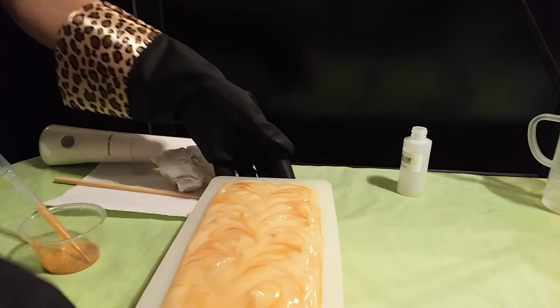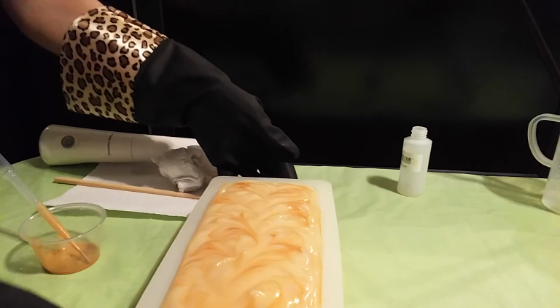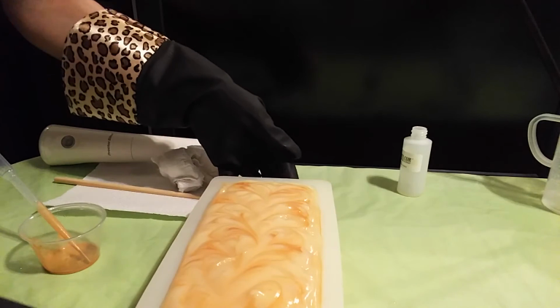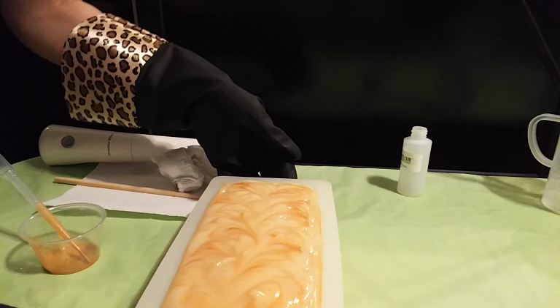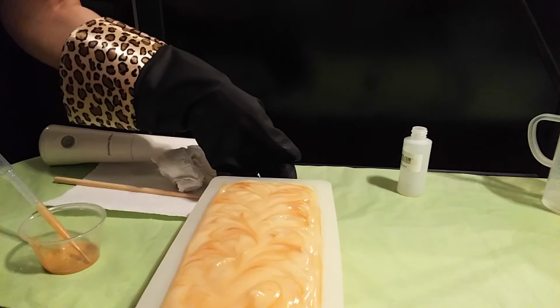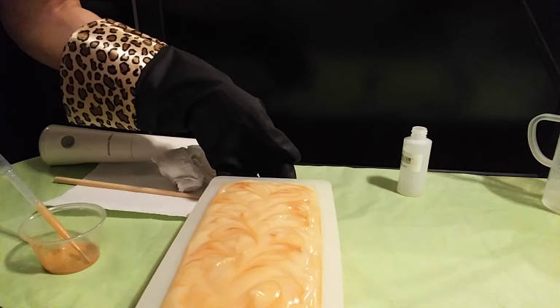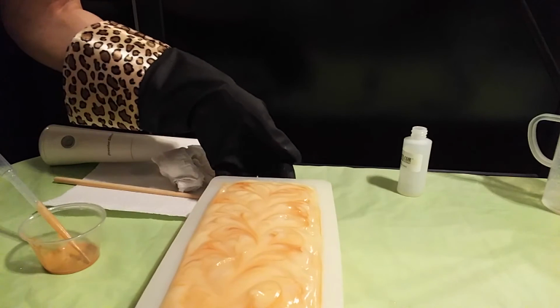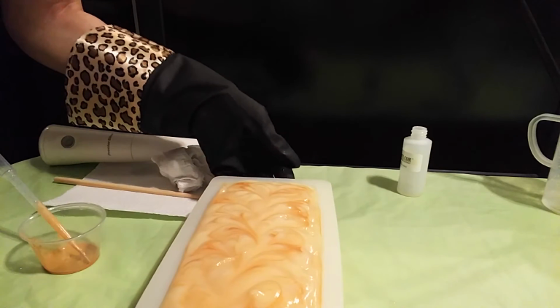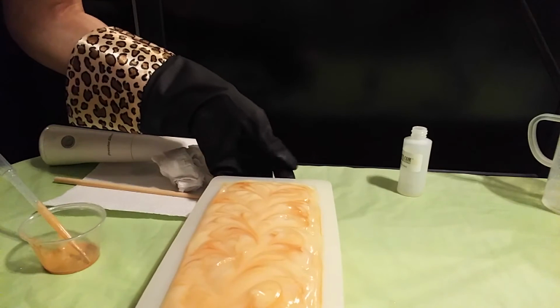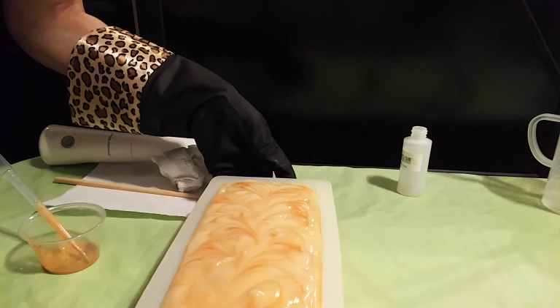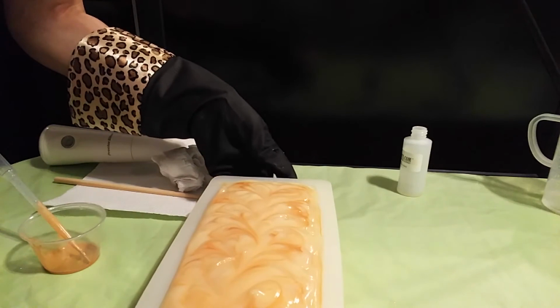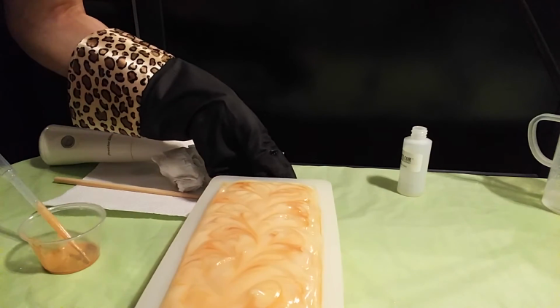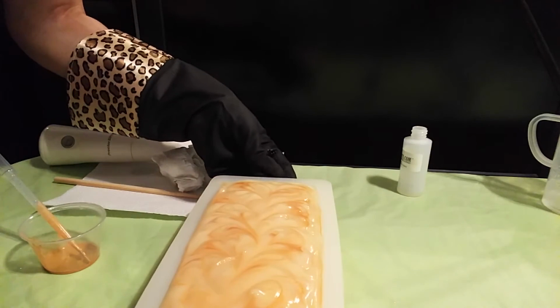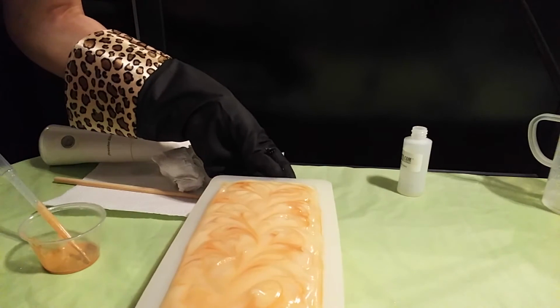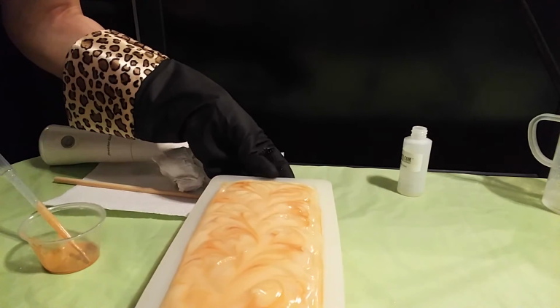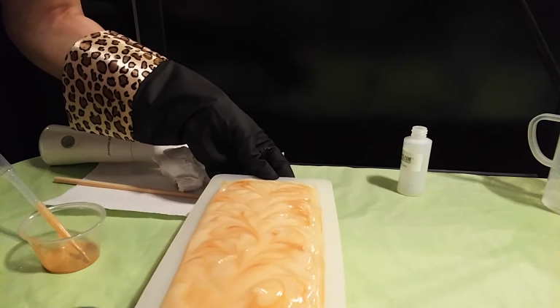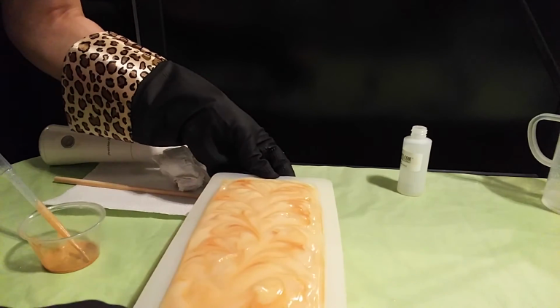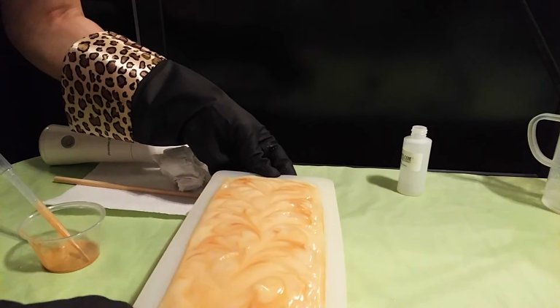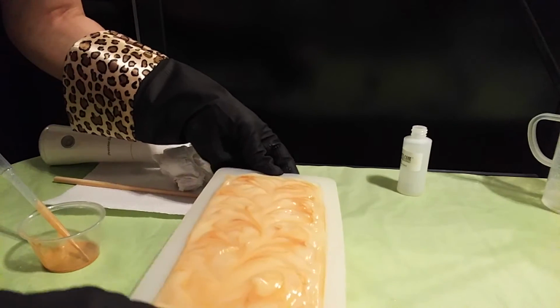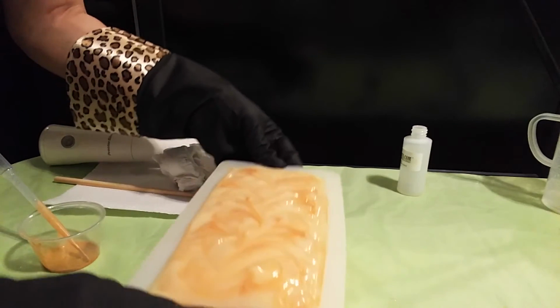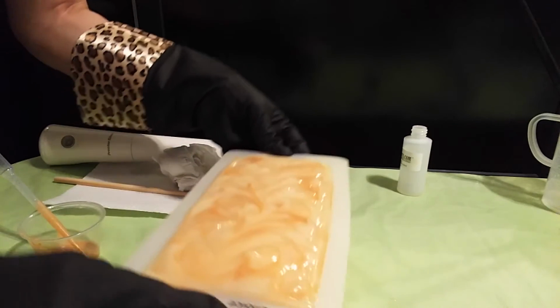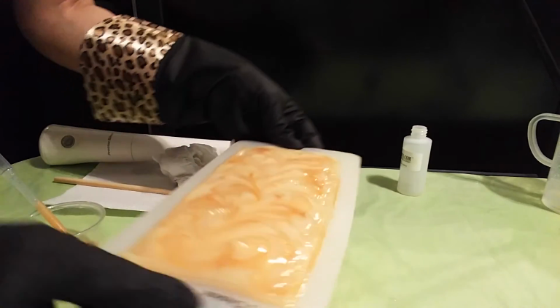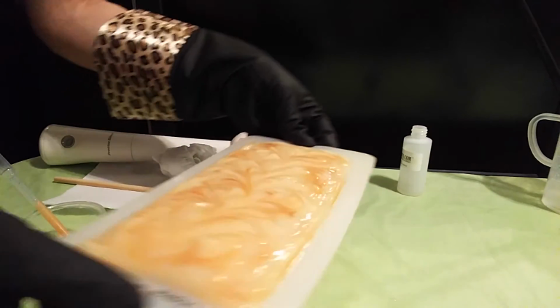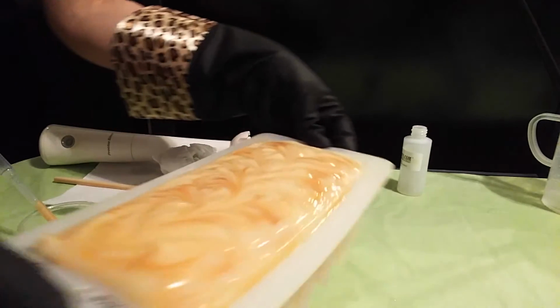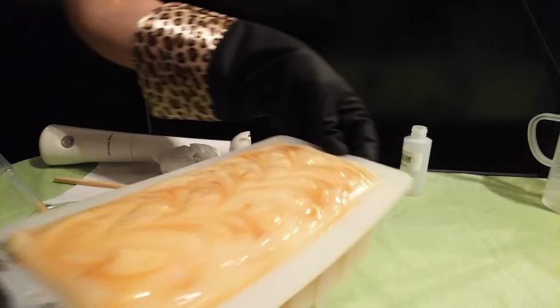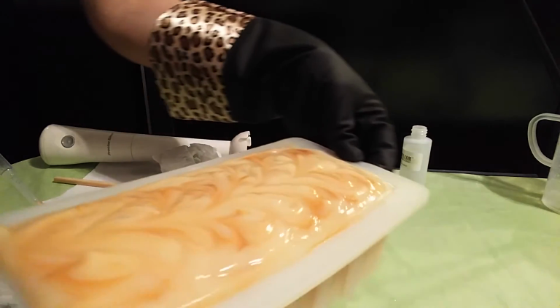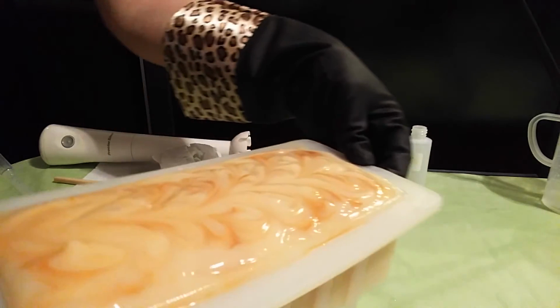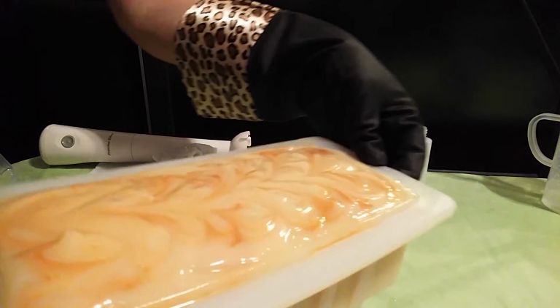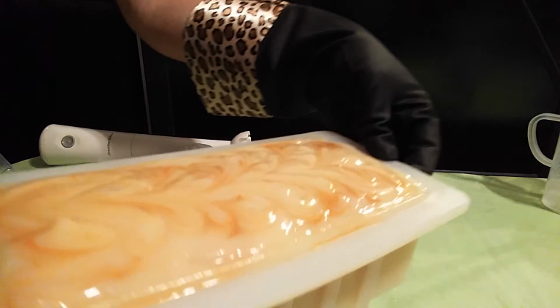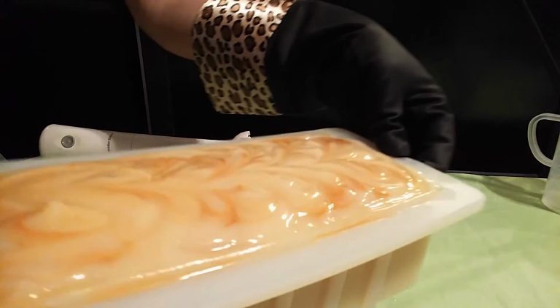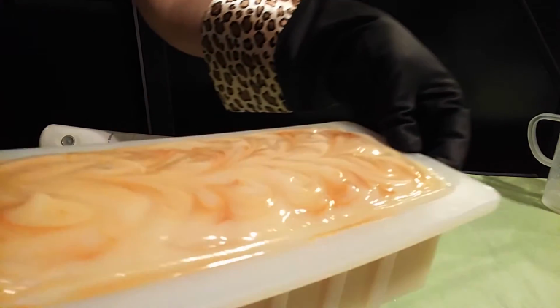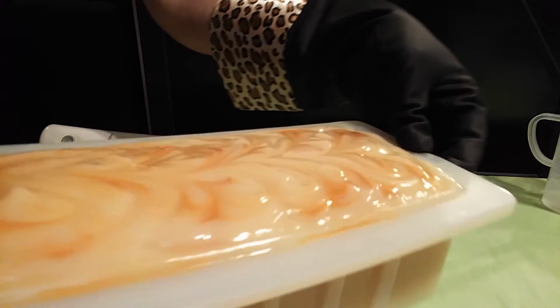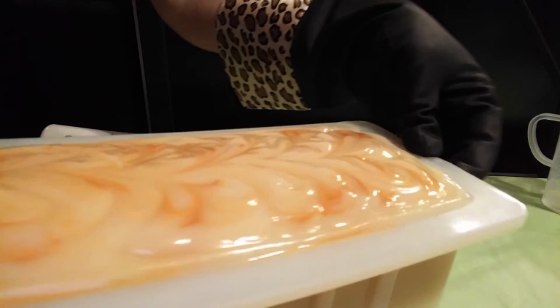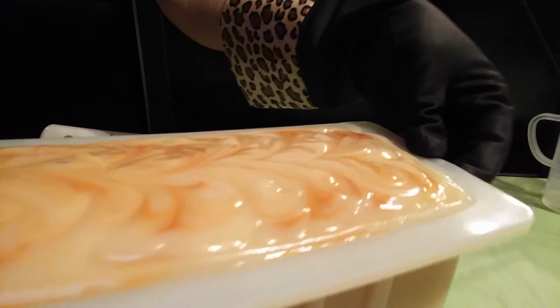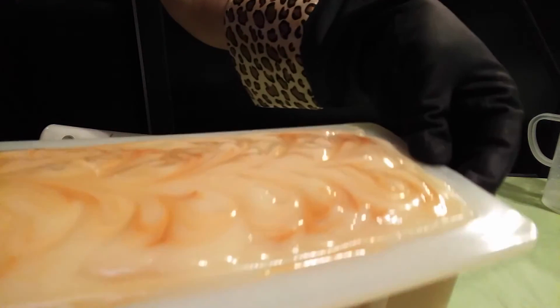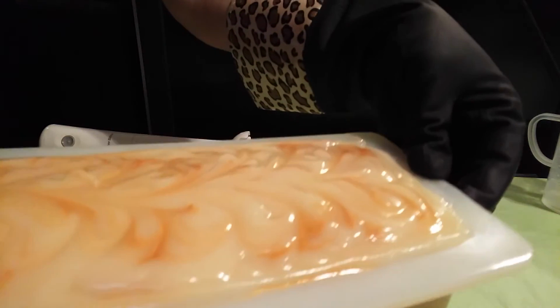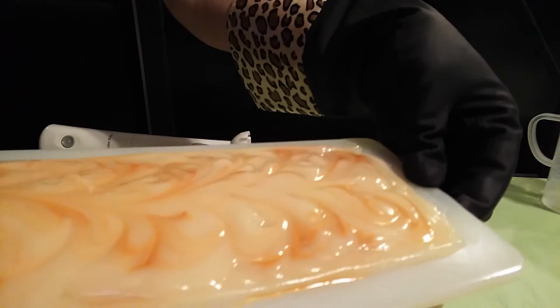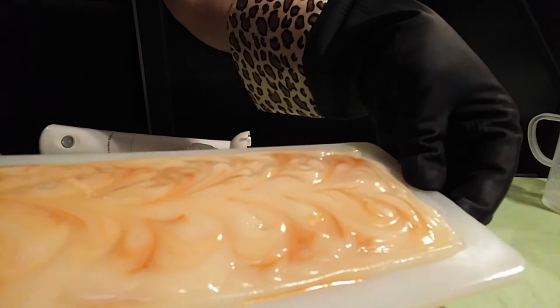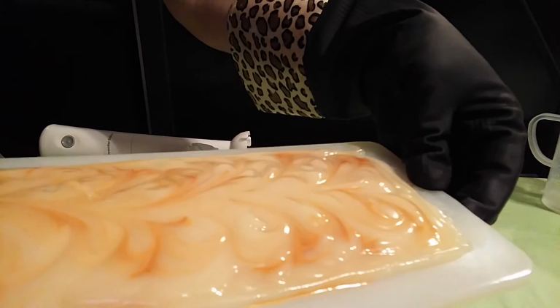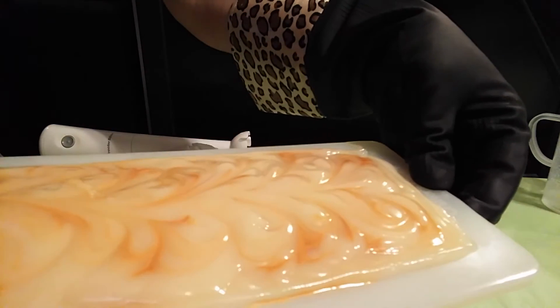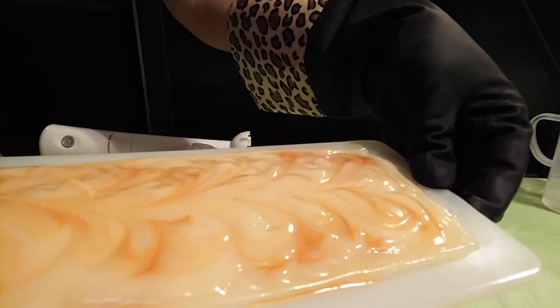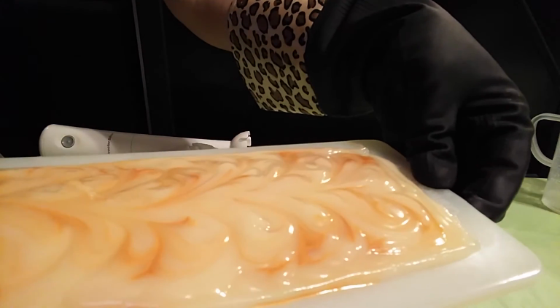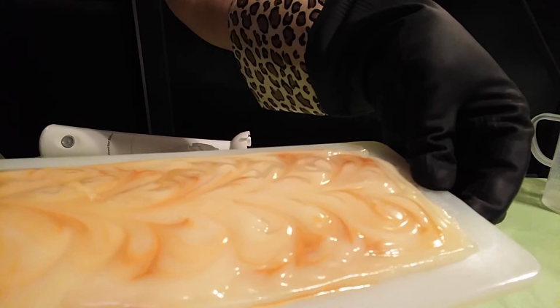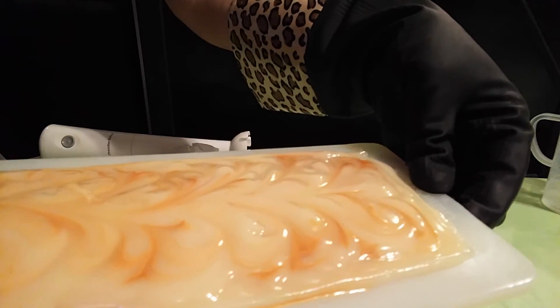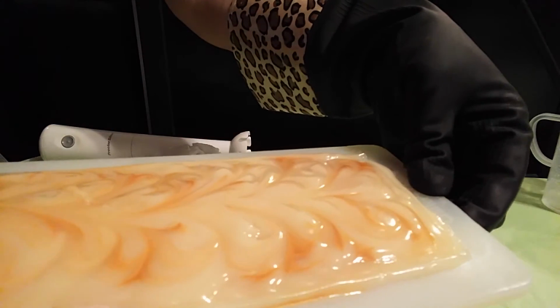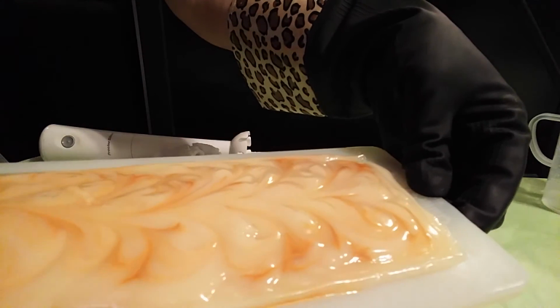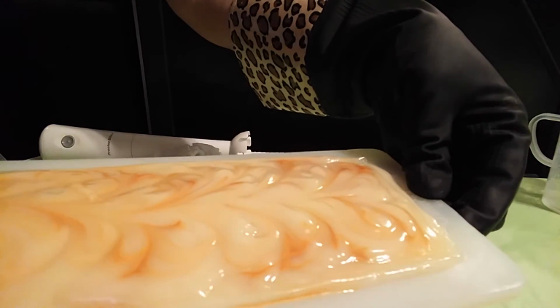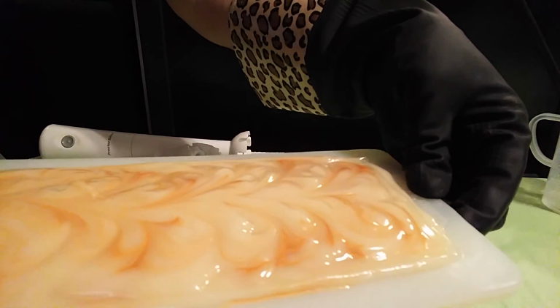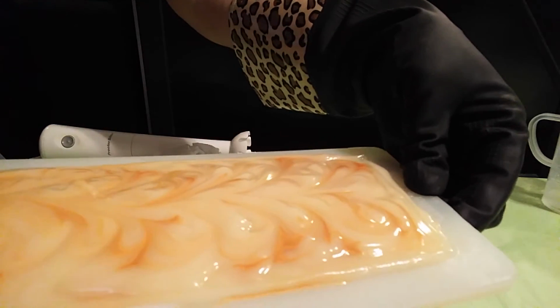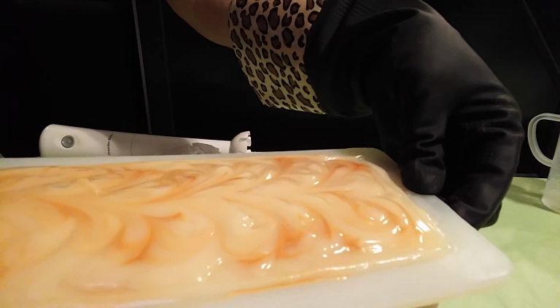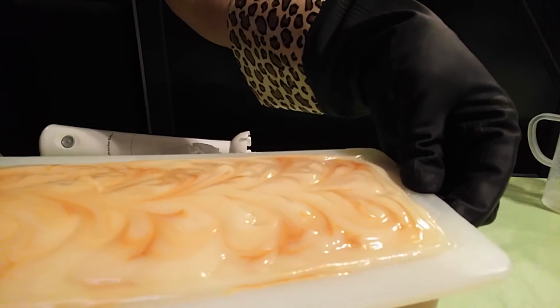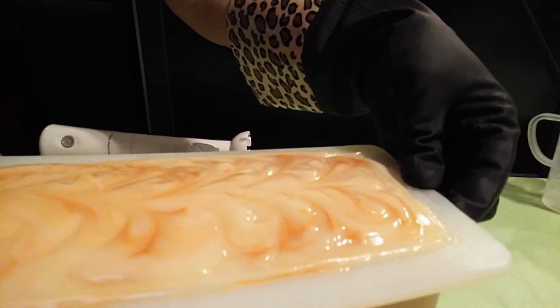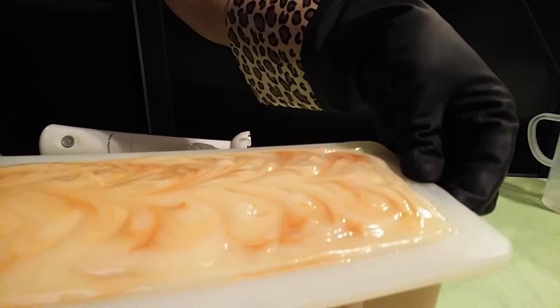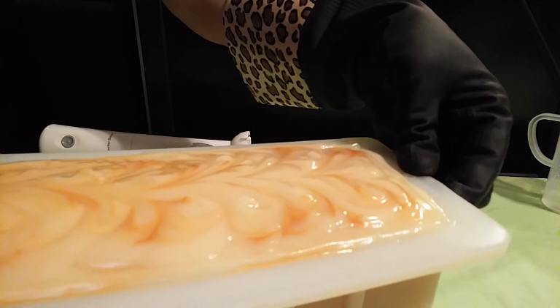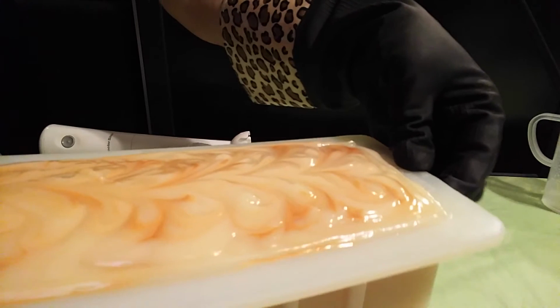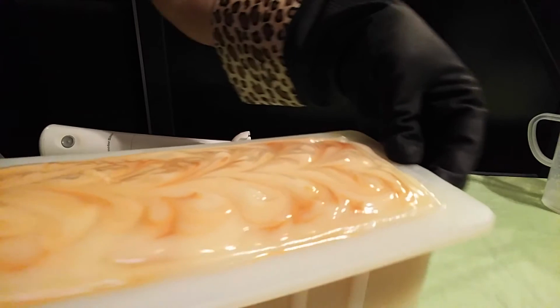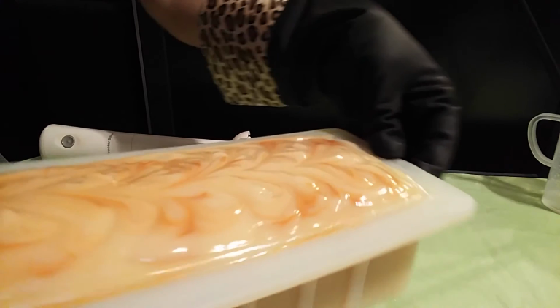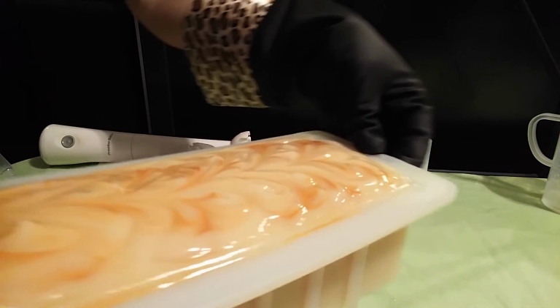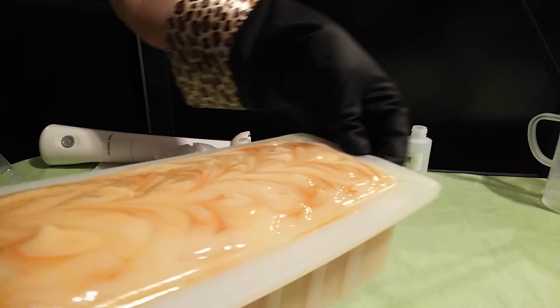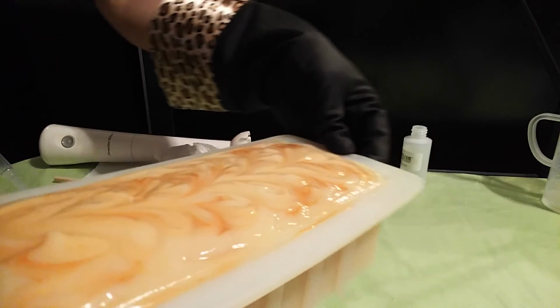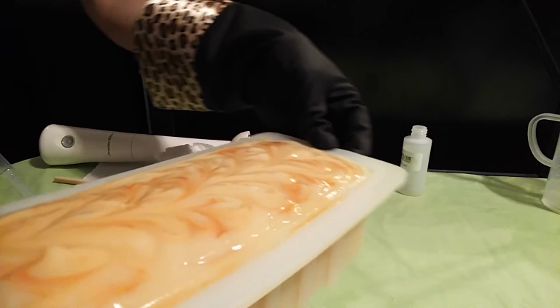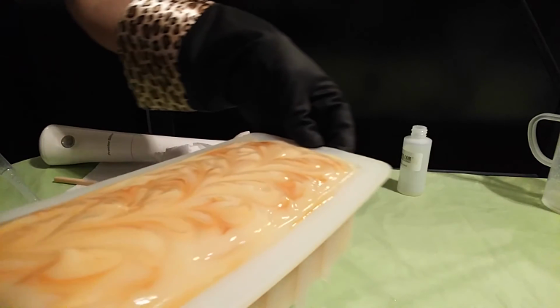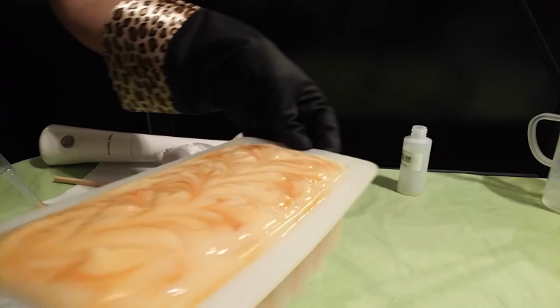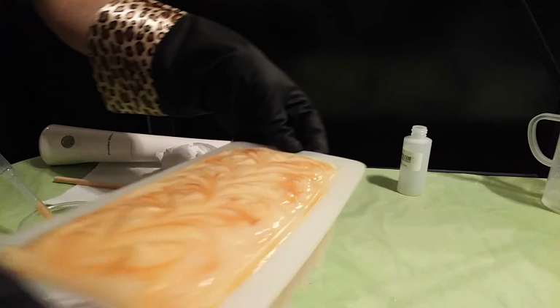Okay, there you have it. That's my Egyptian musk soap. Catch me on the cut.